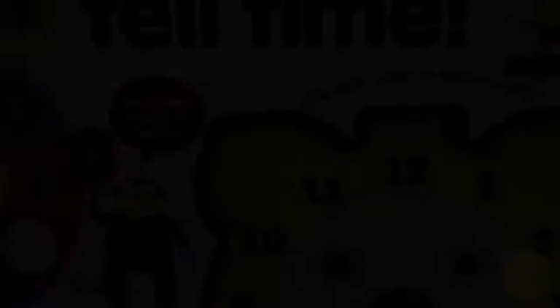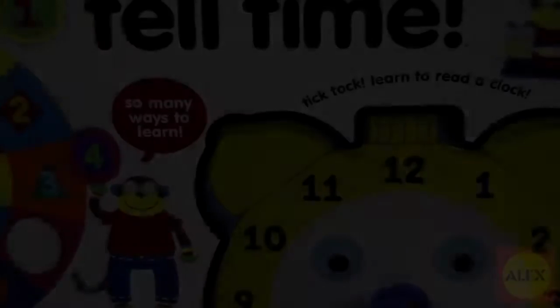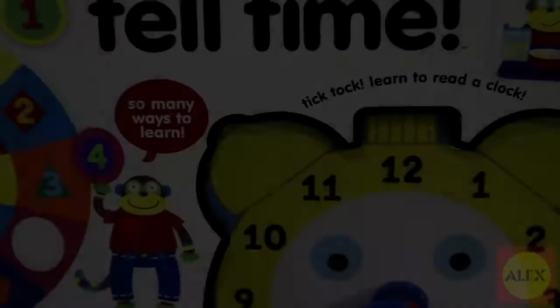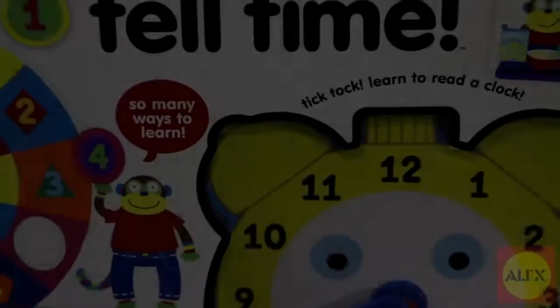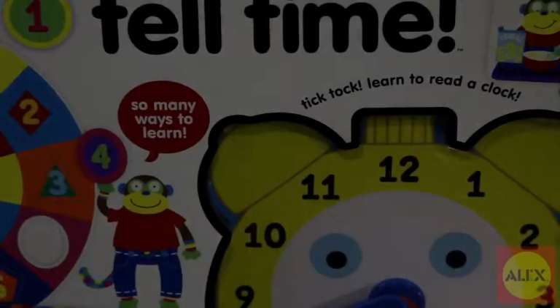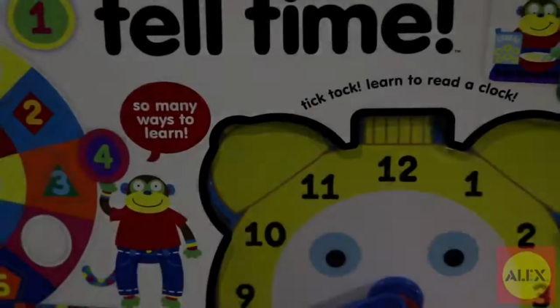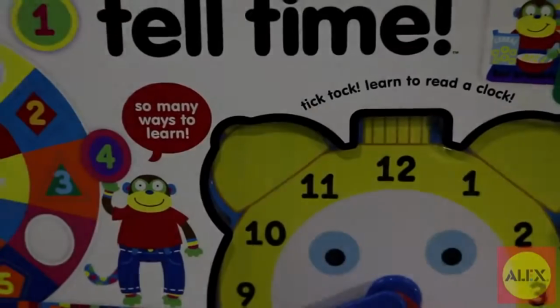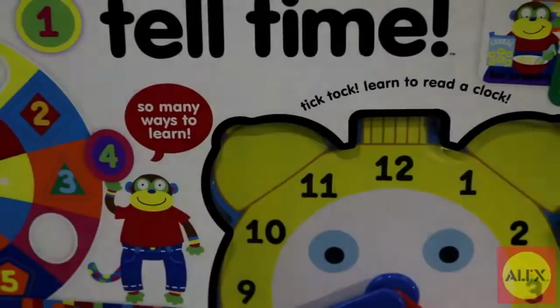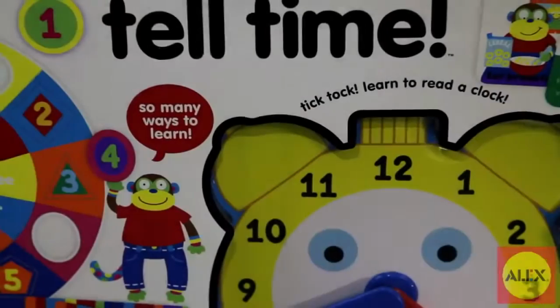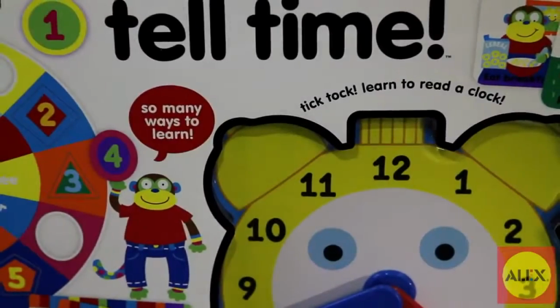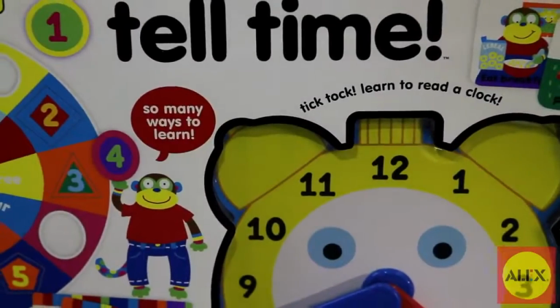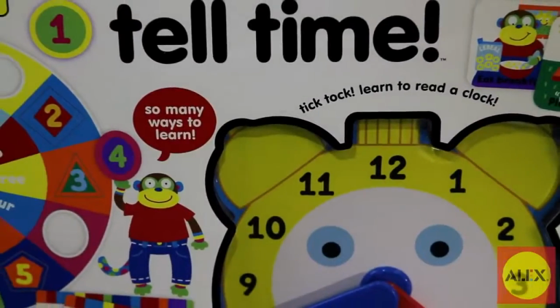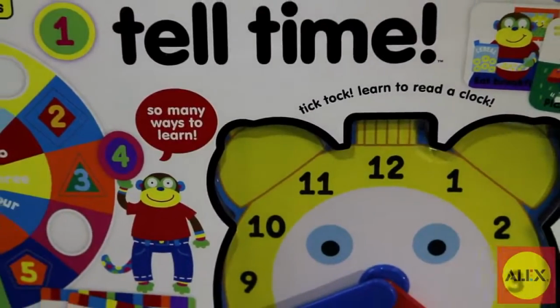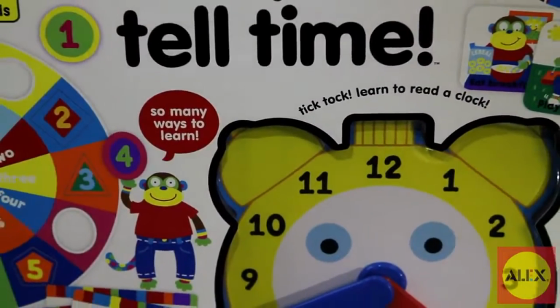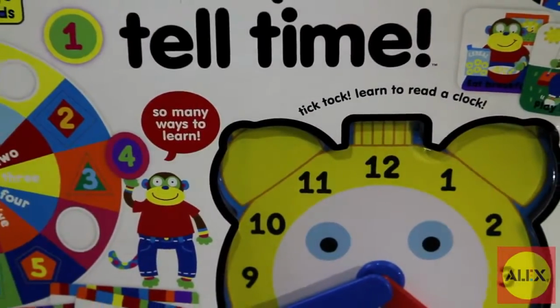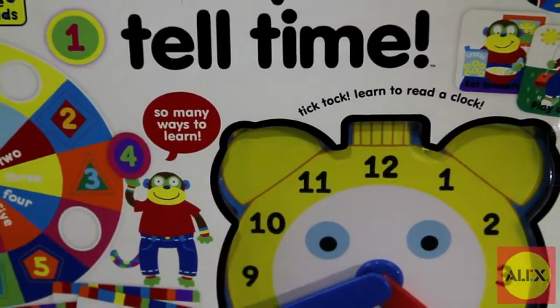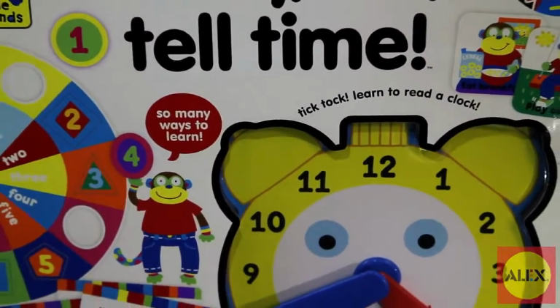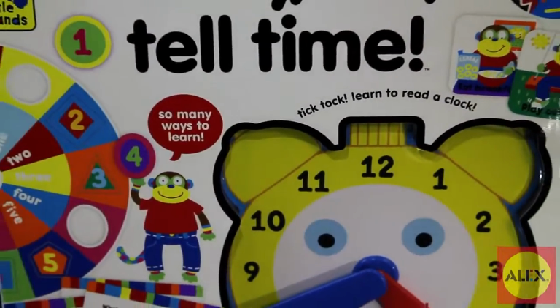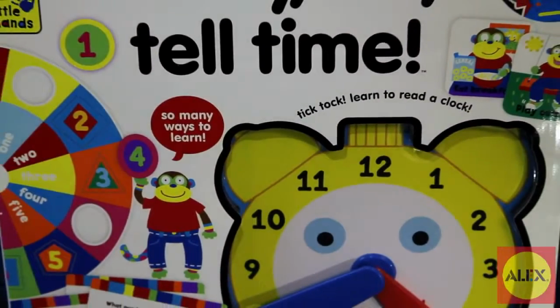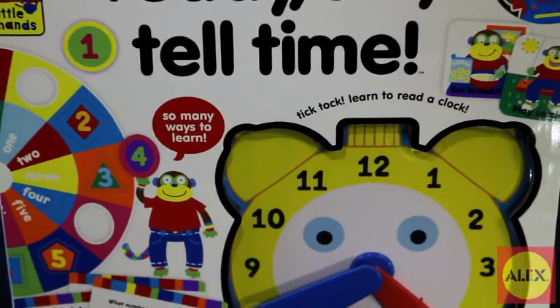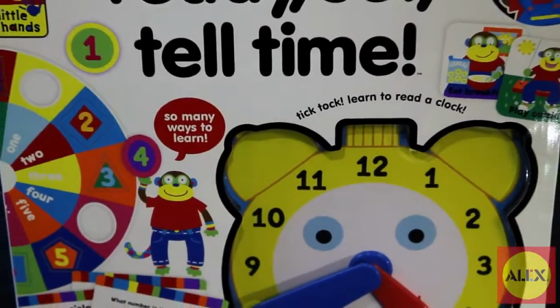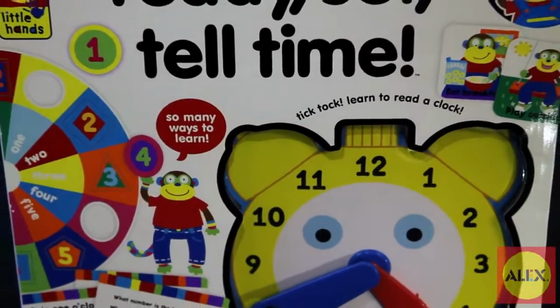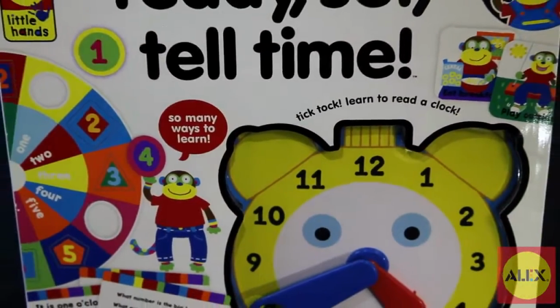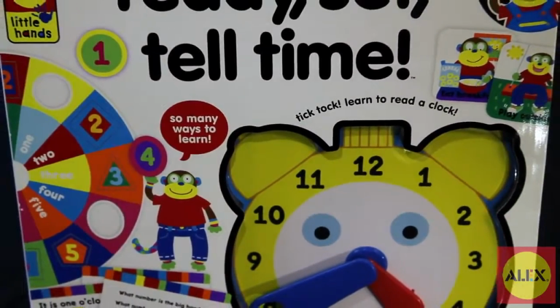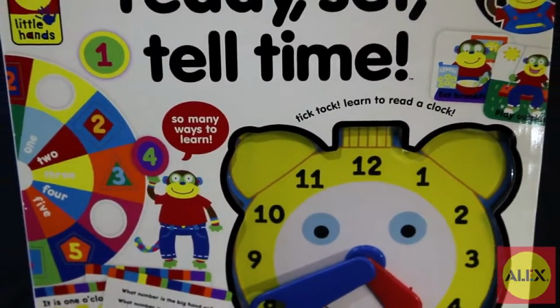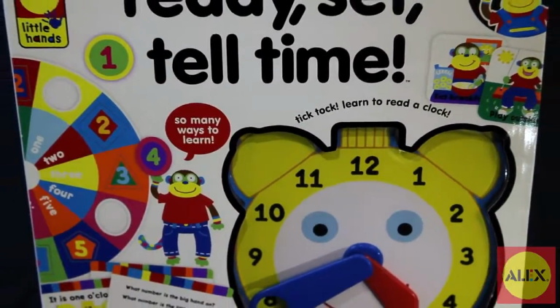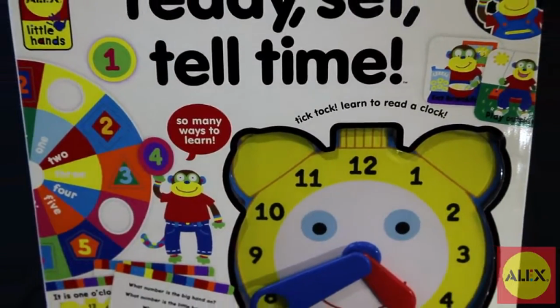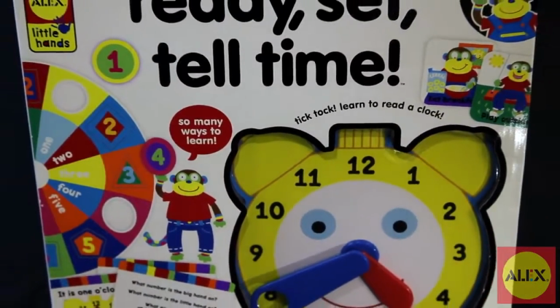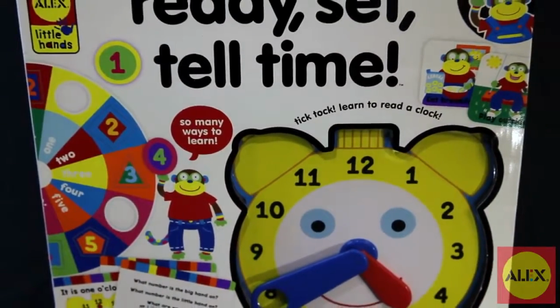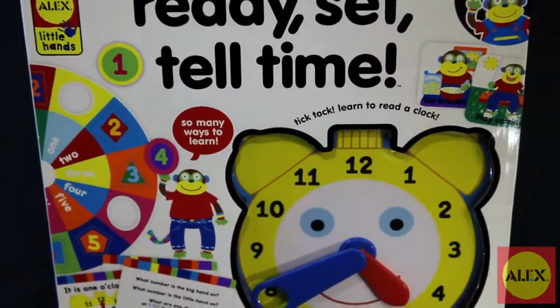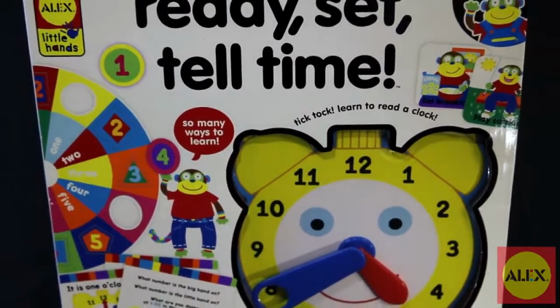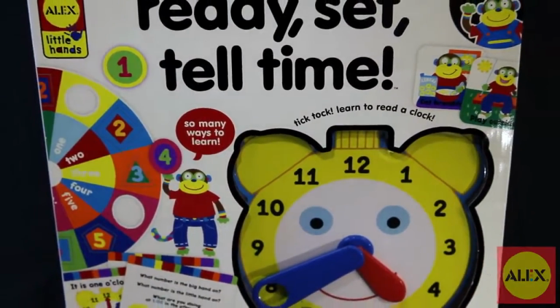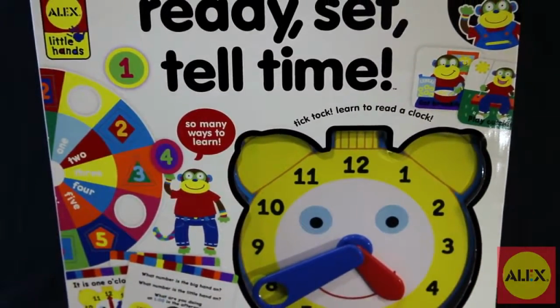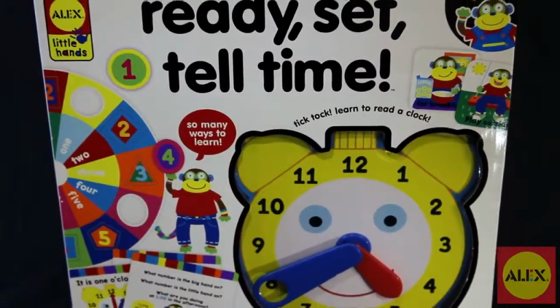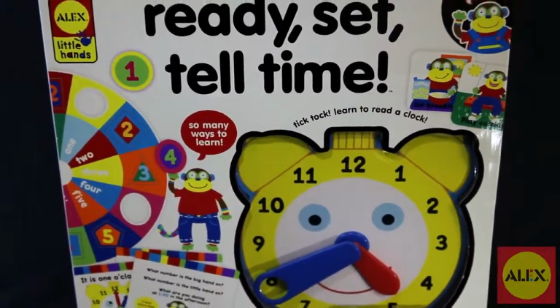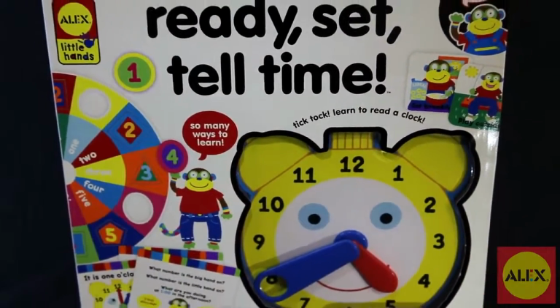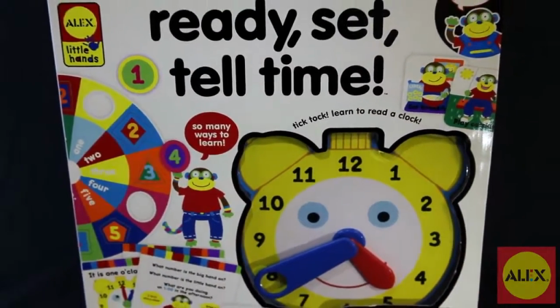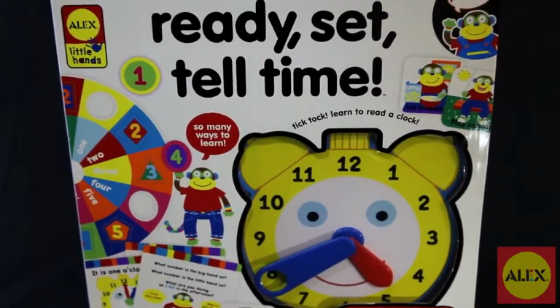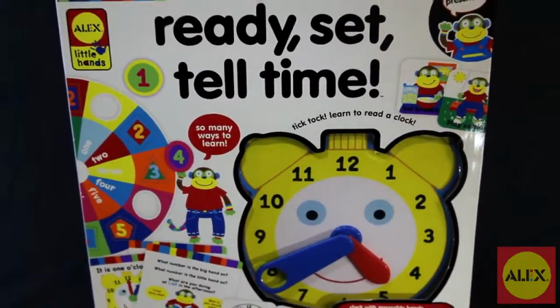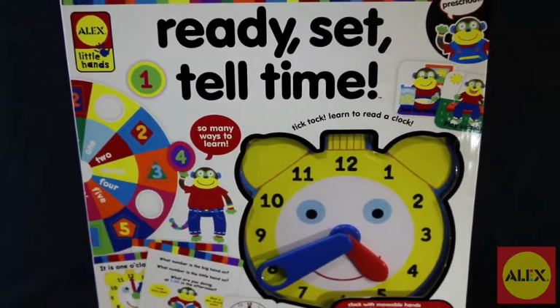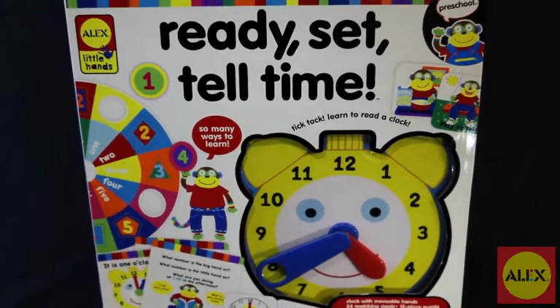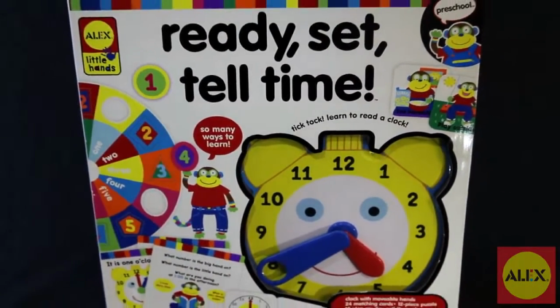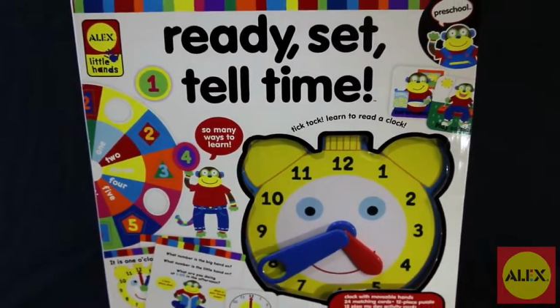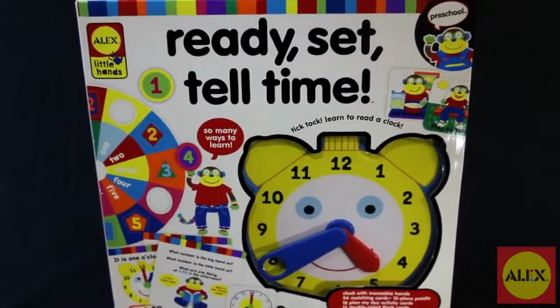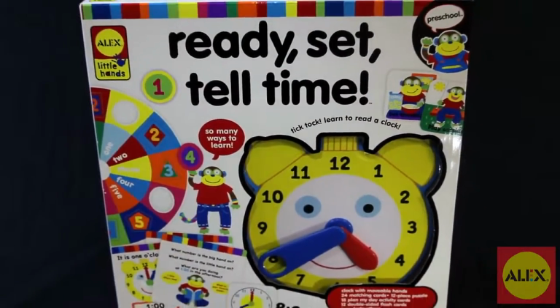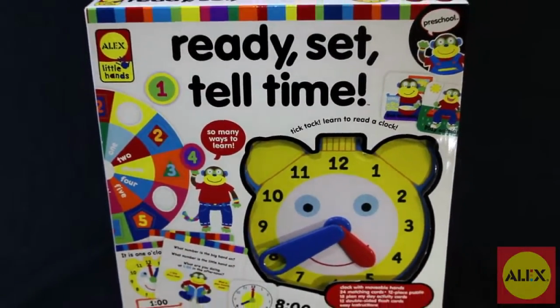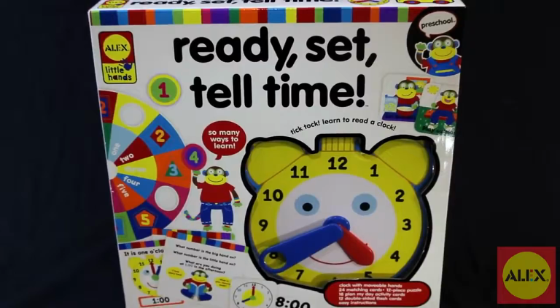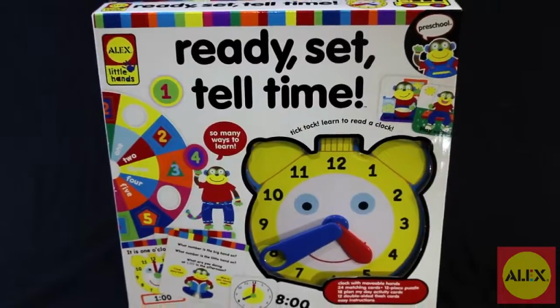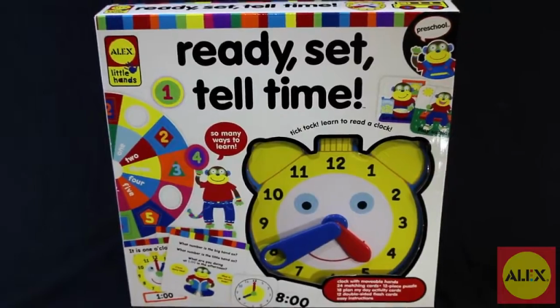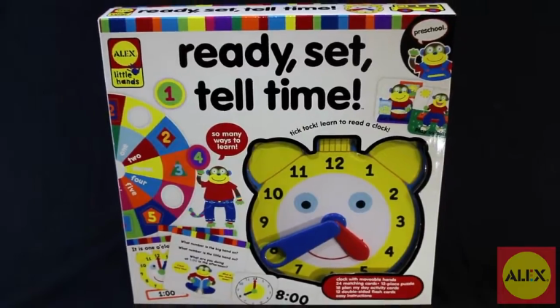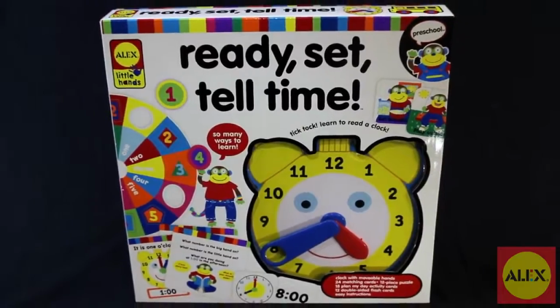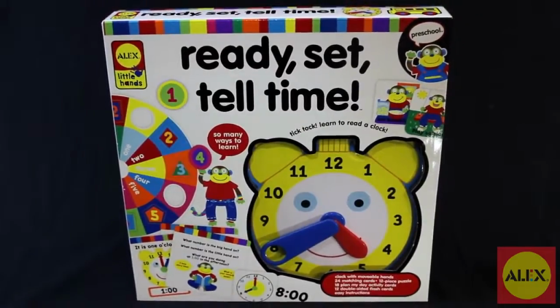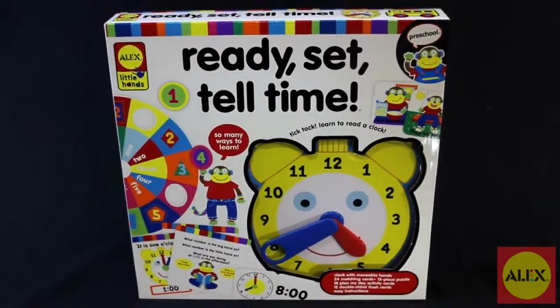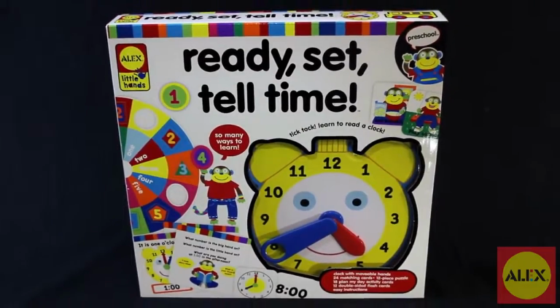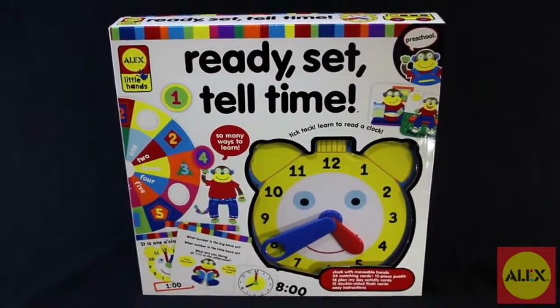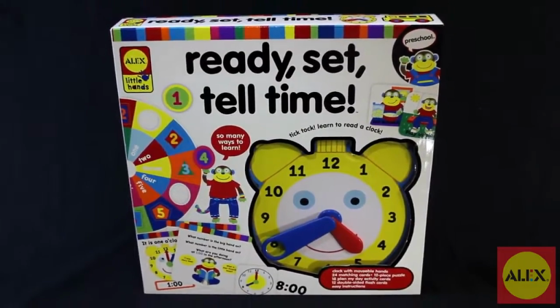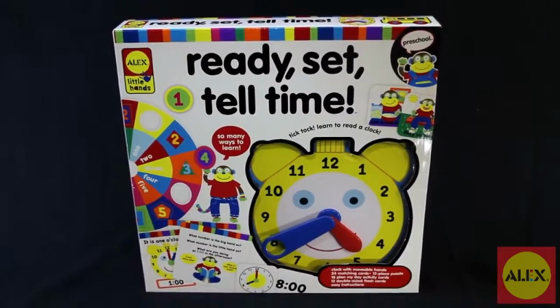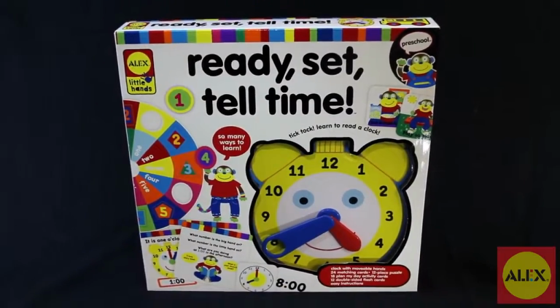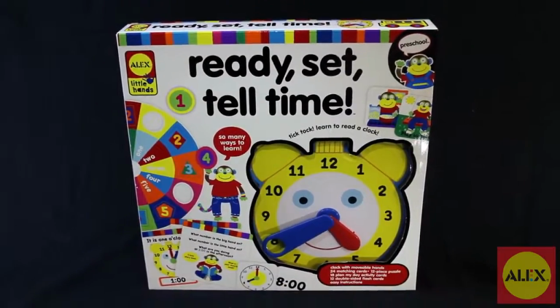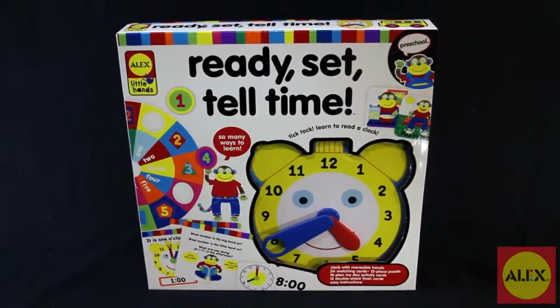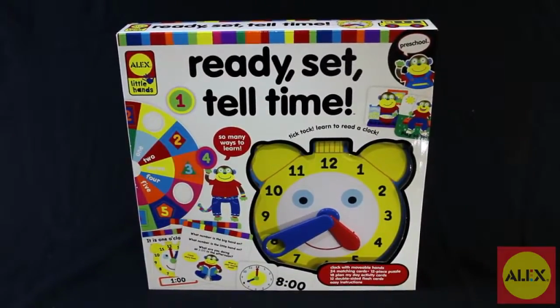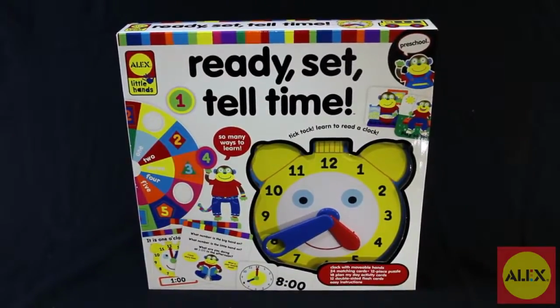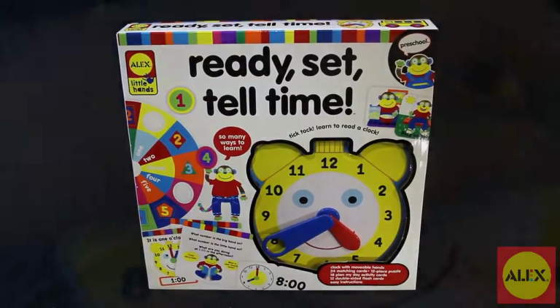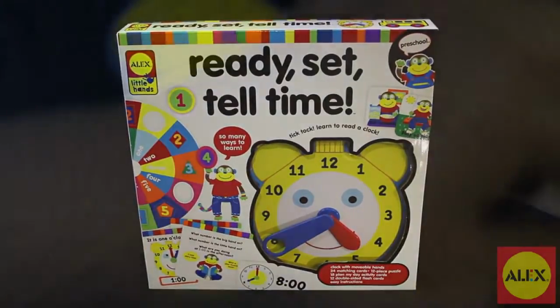It's about time! Young children learn how to tell time with ease using the Ready Set Time Activity Kit by Alex Toys.